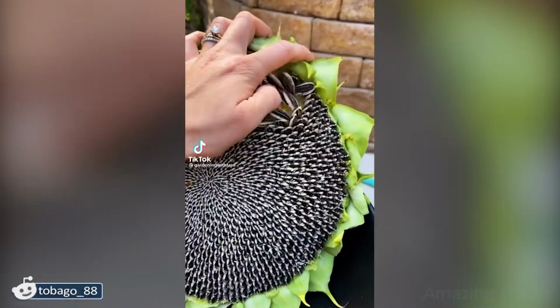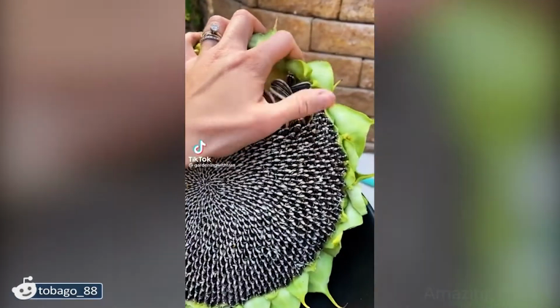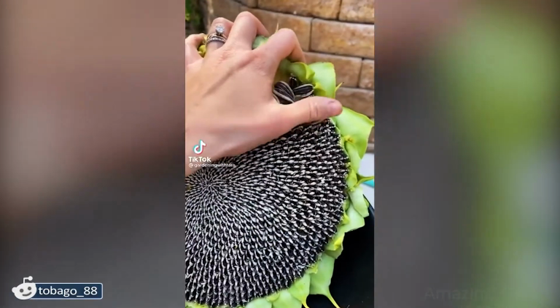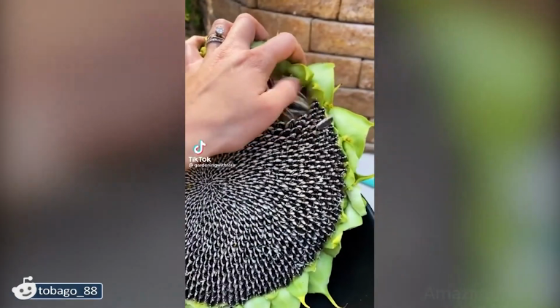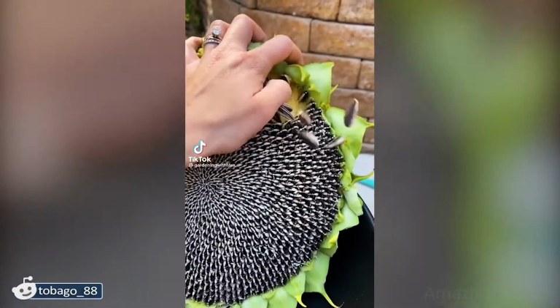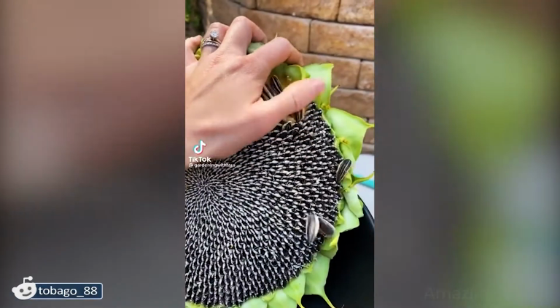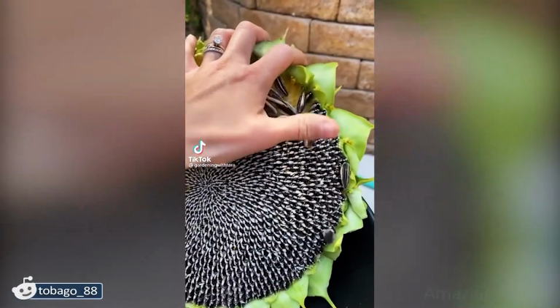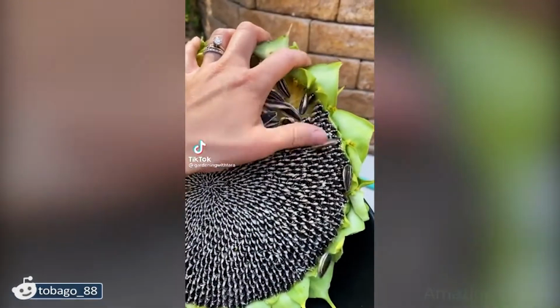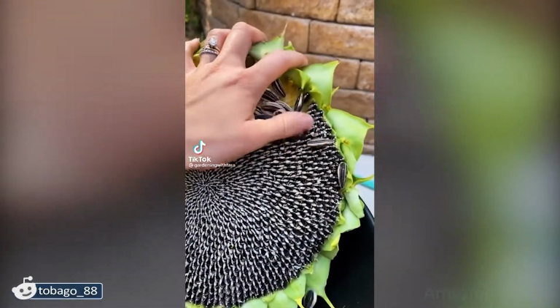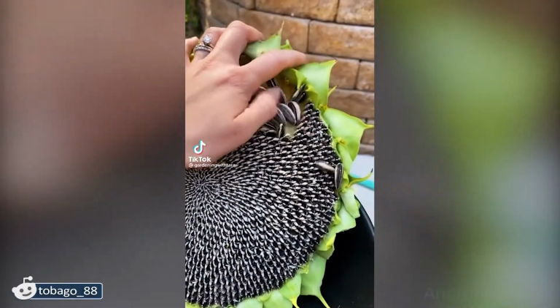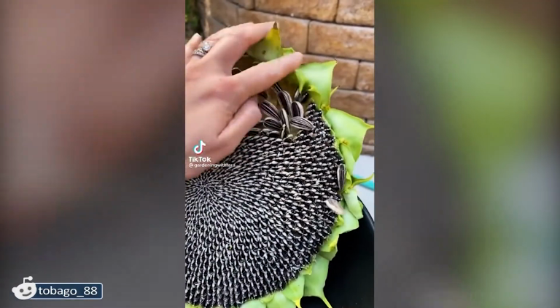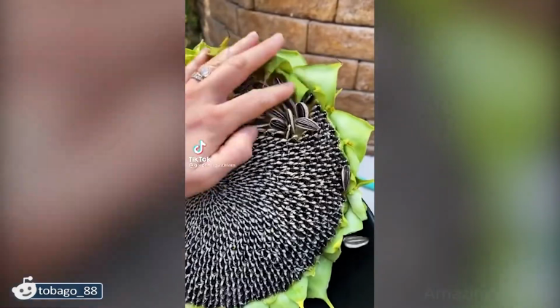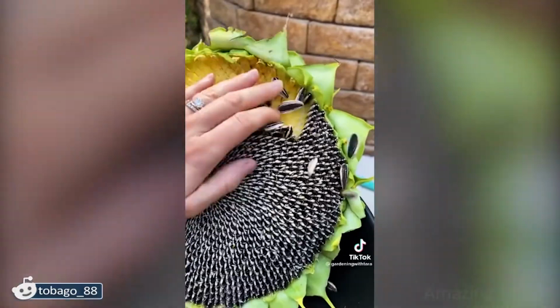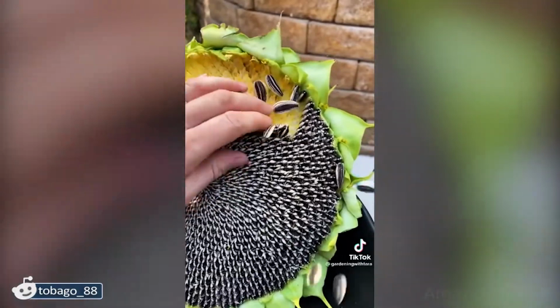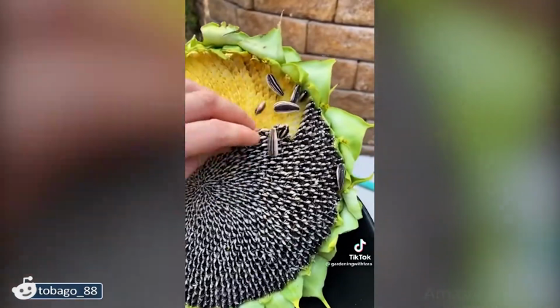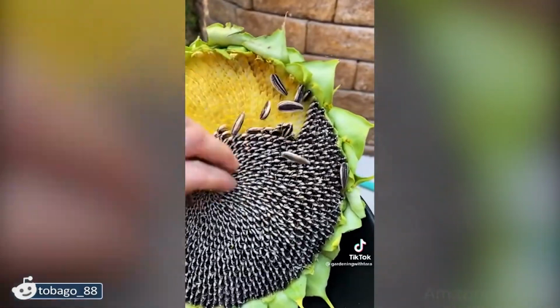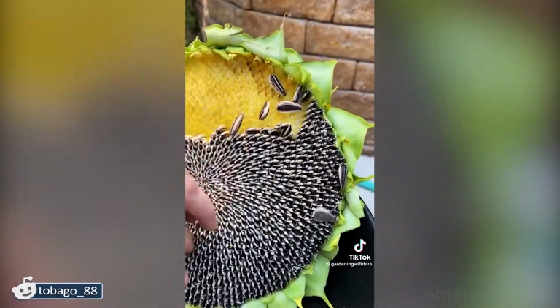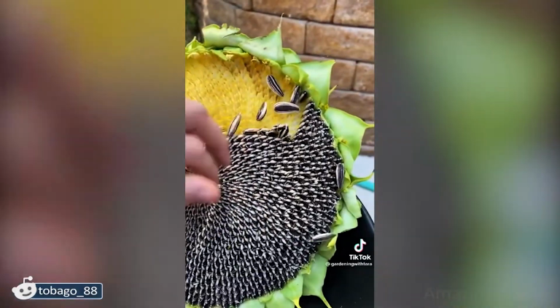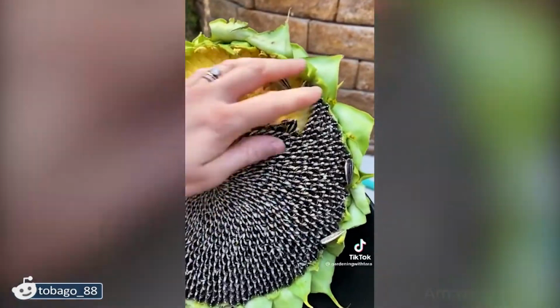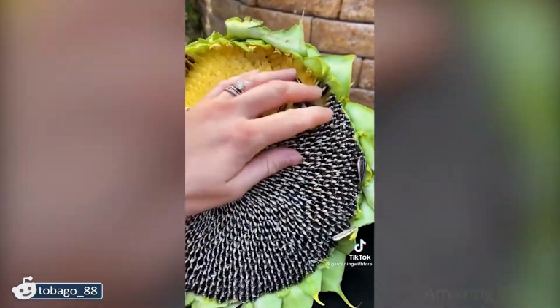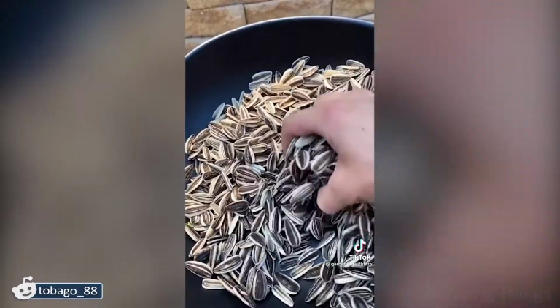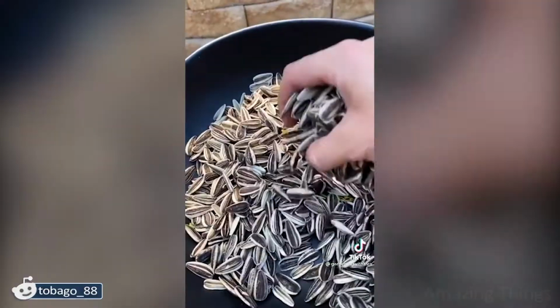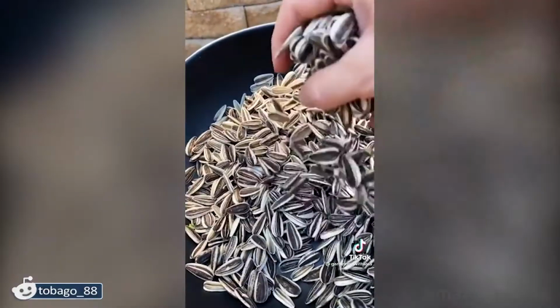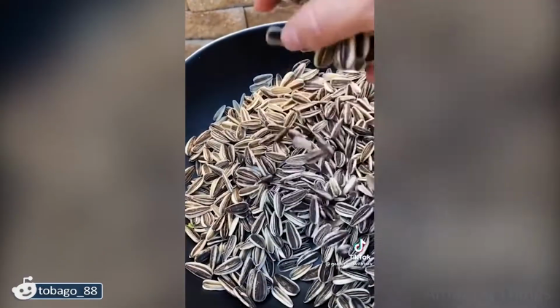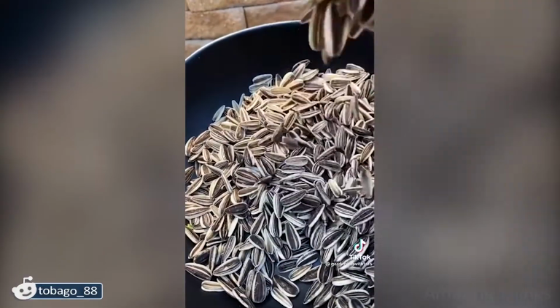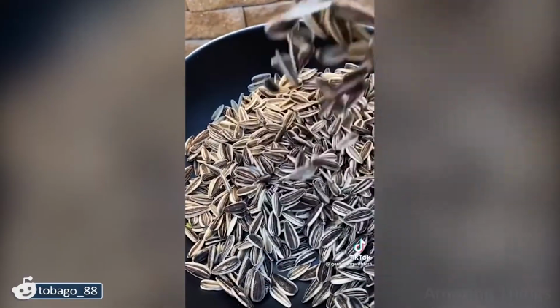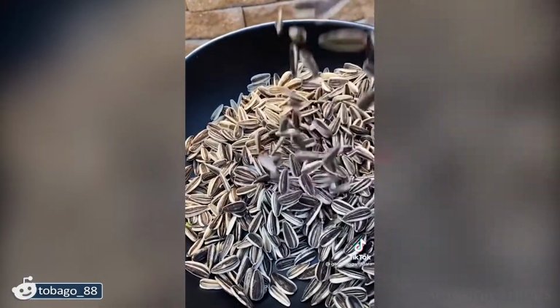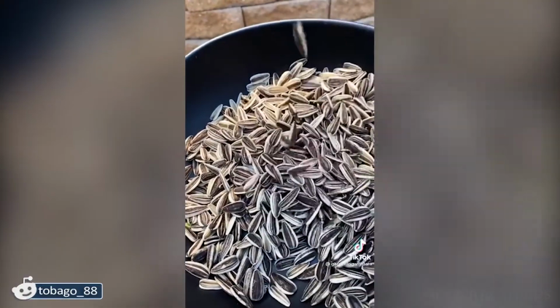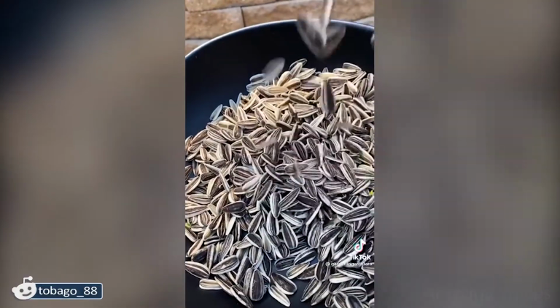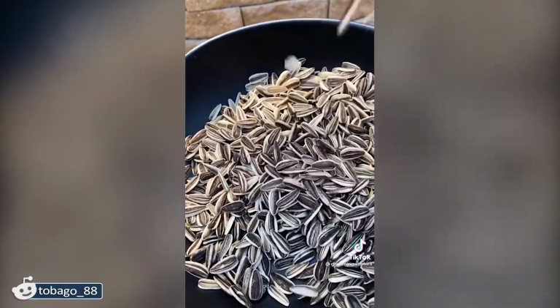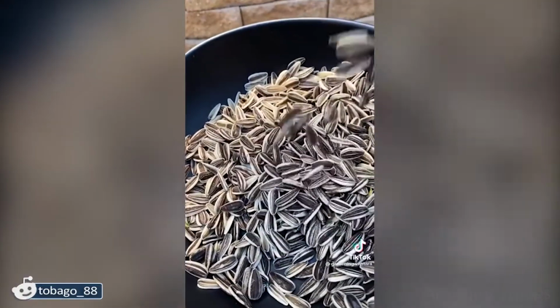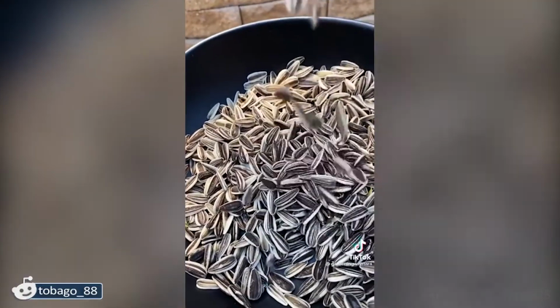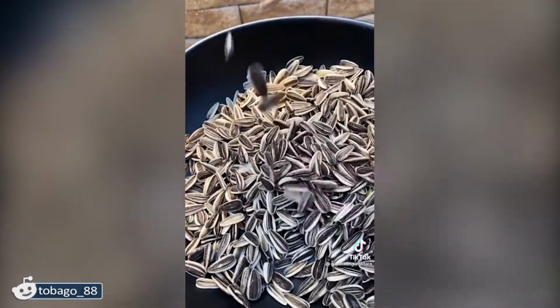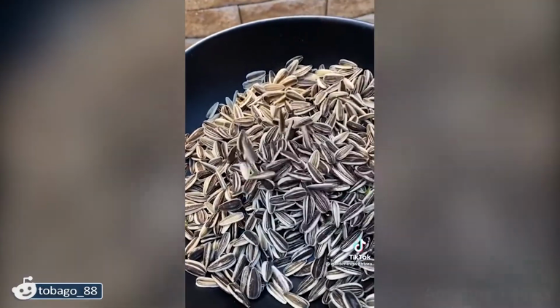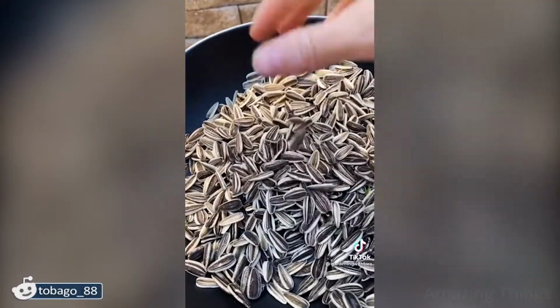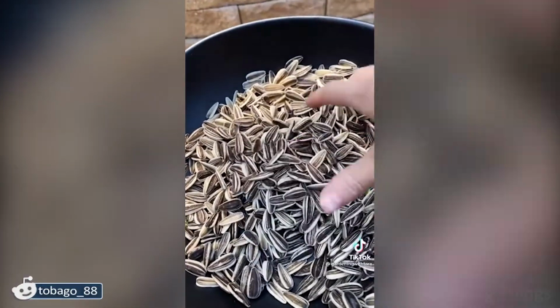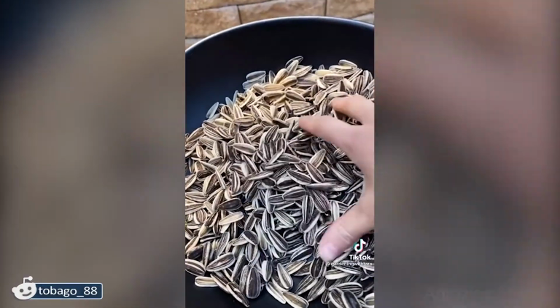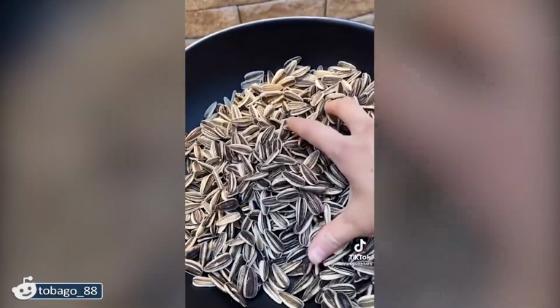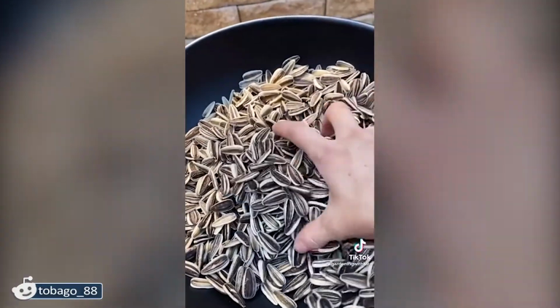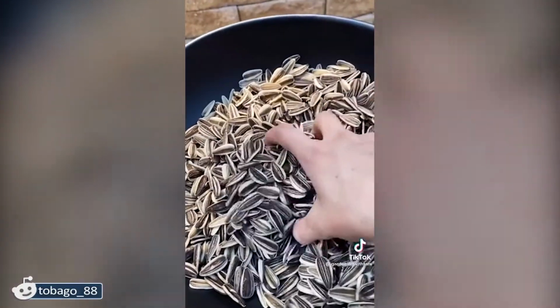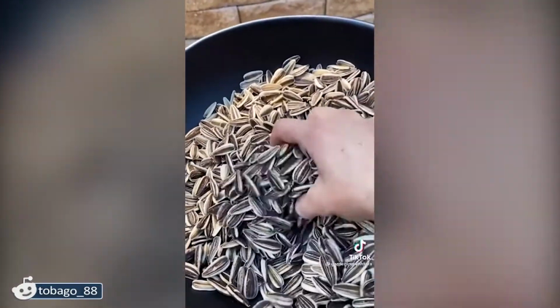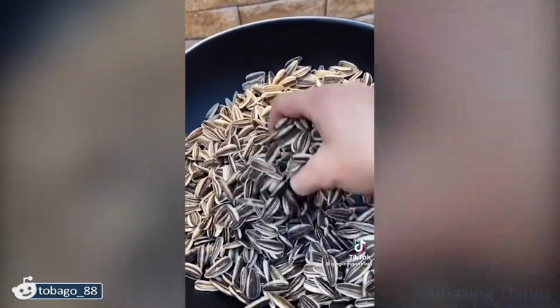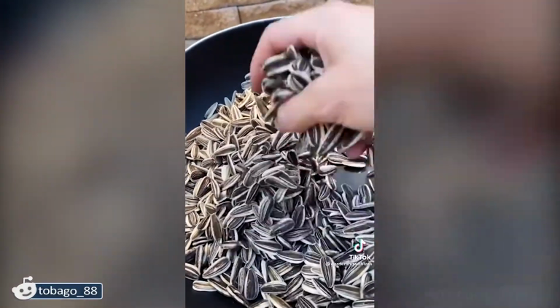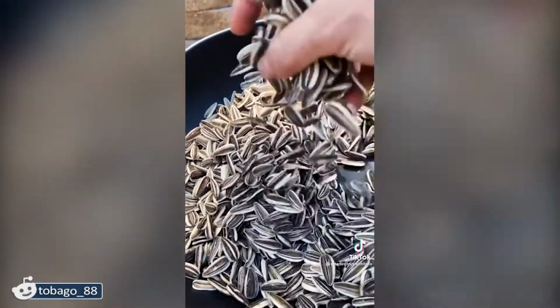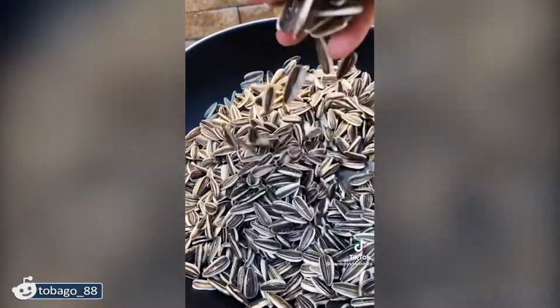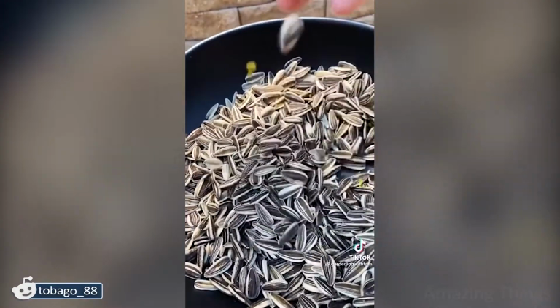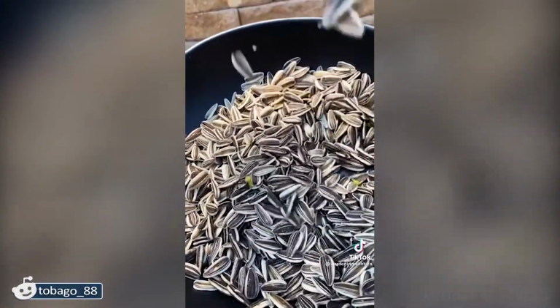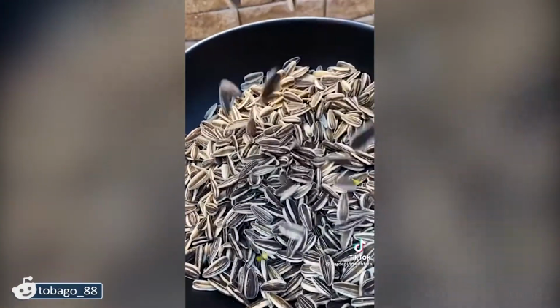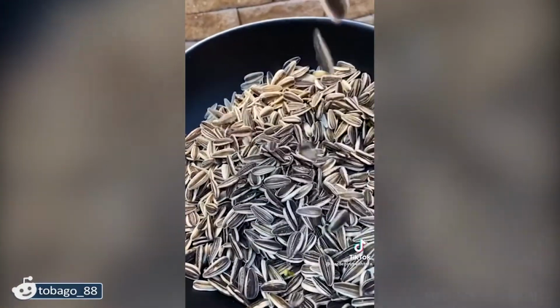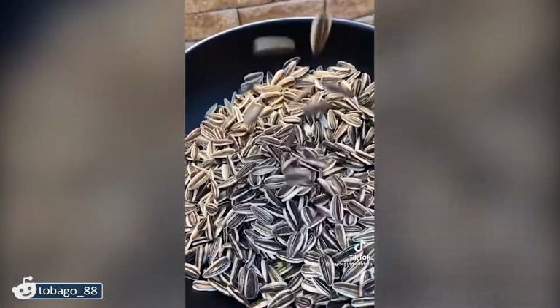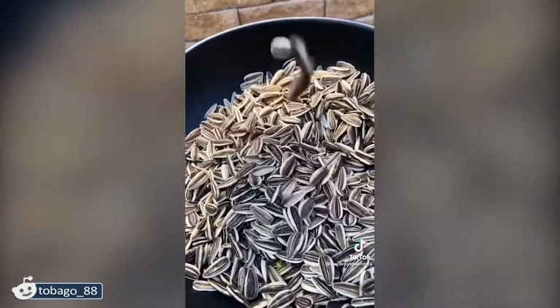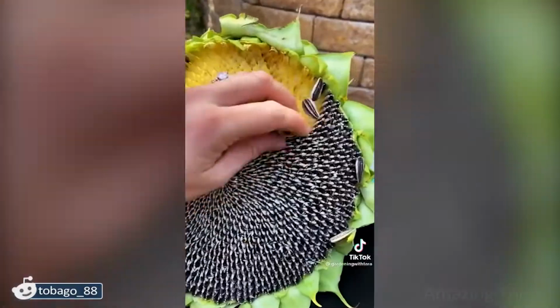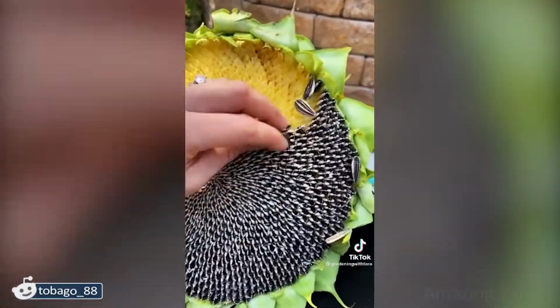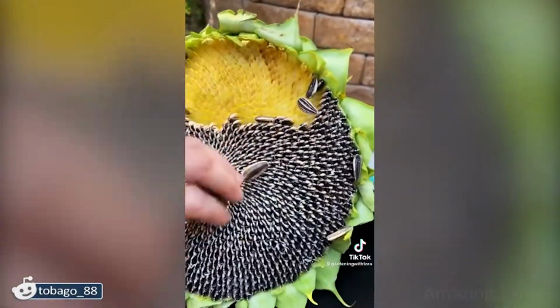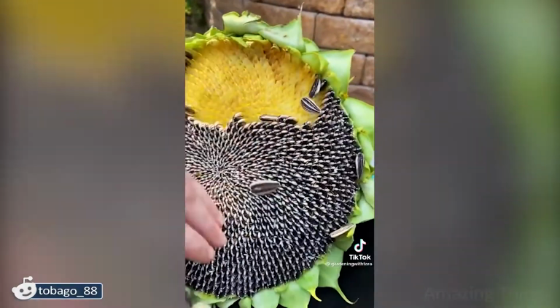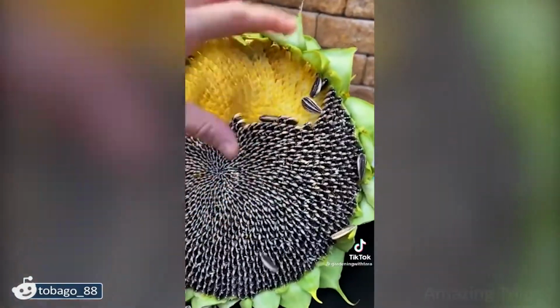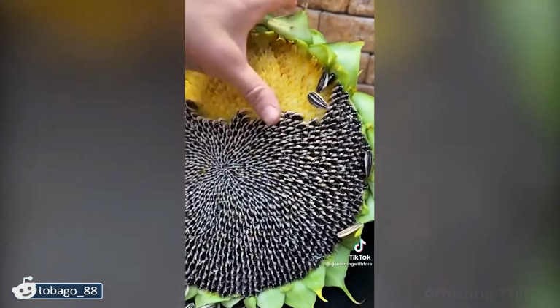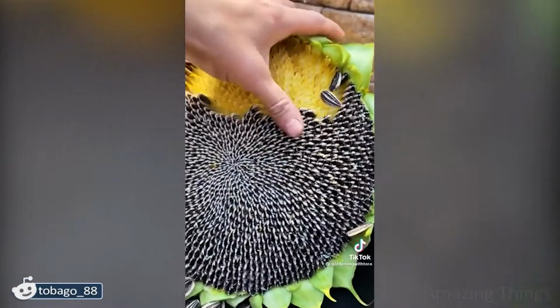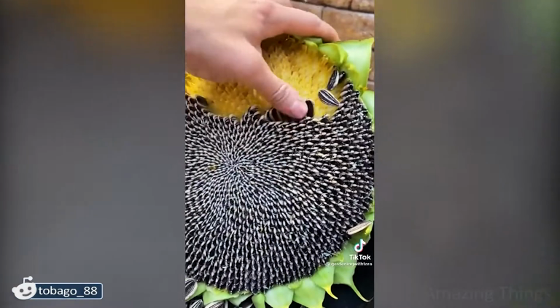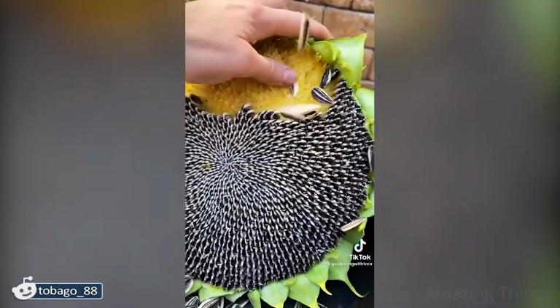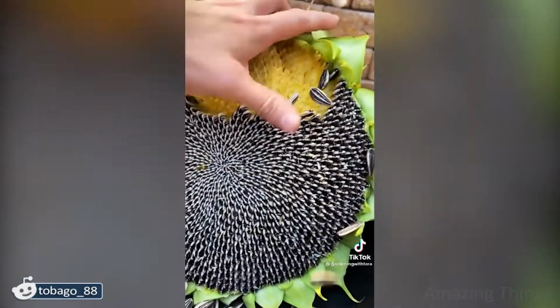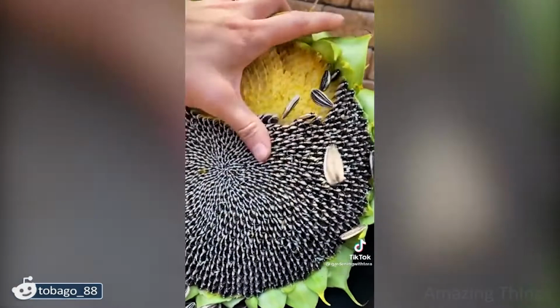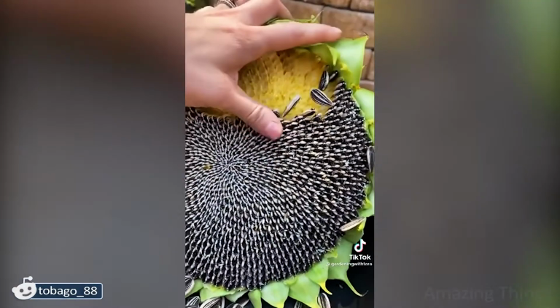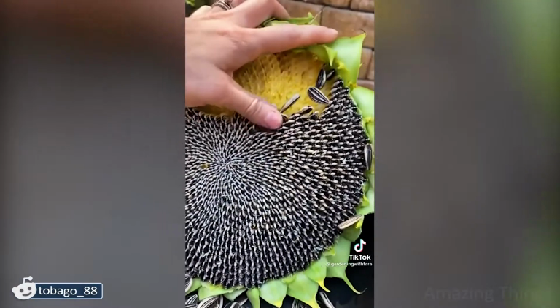It looks like a reason to have your own sunflower! I would like not only to watch, but also to touch! Very satisfying indeed!